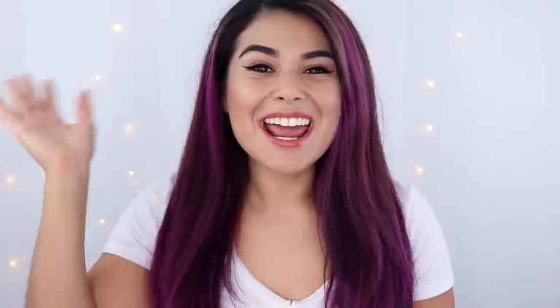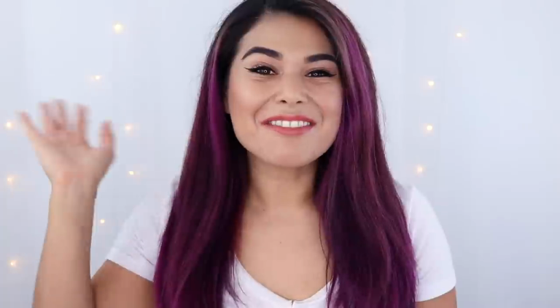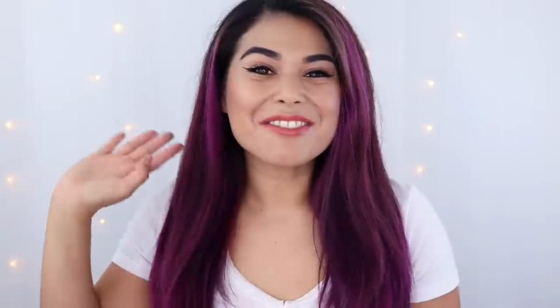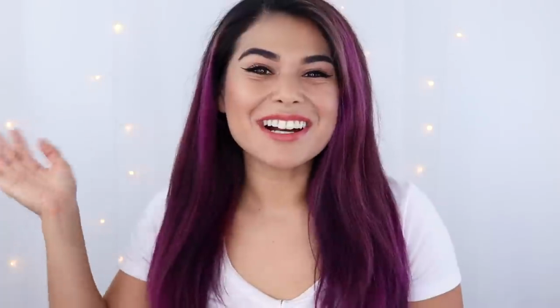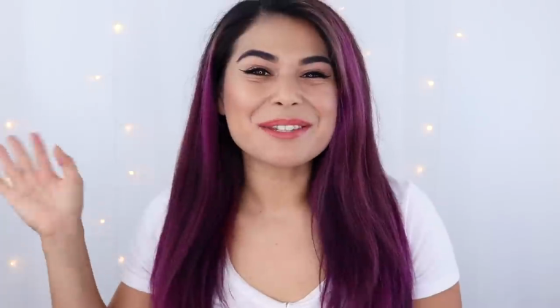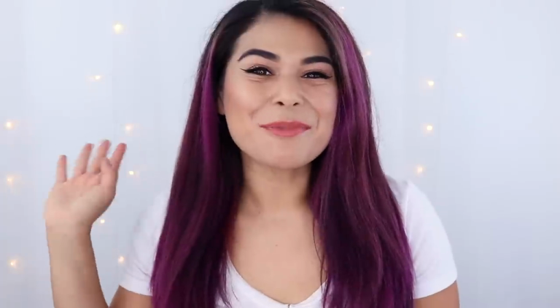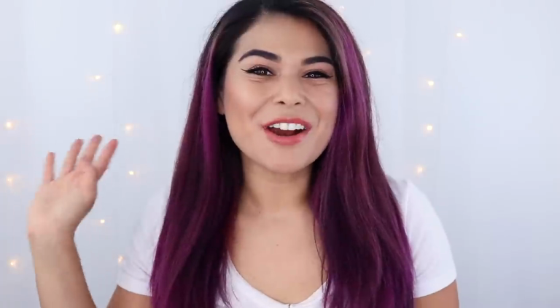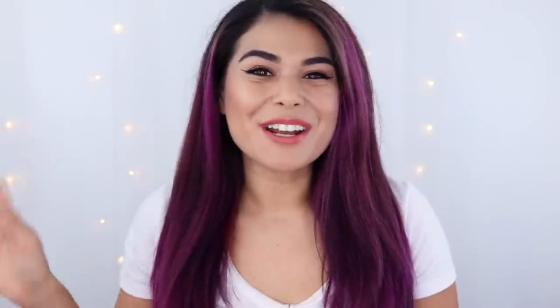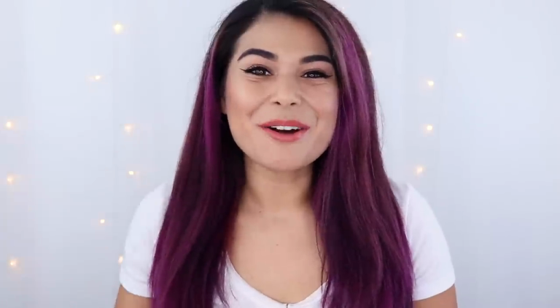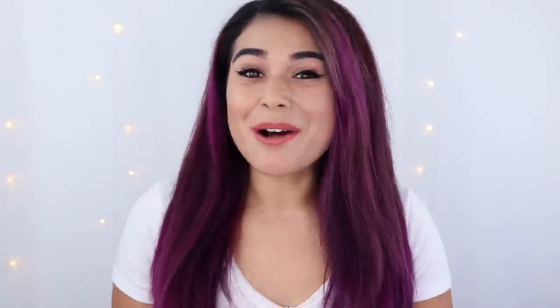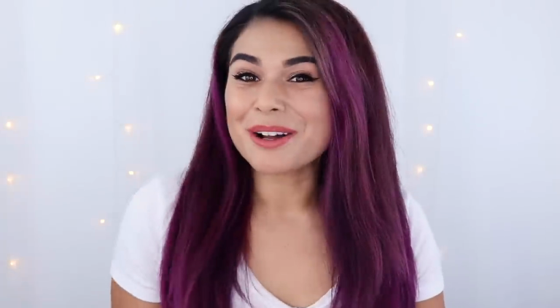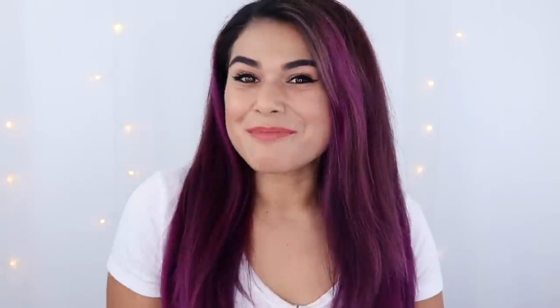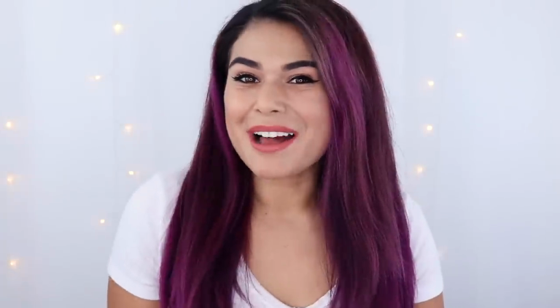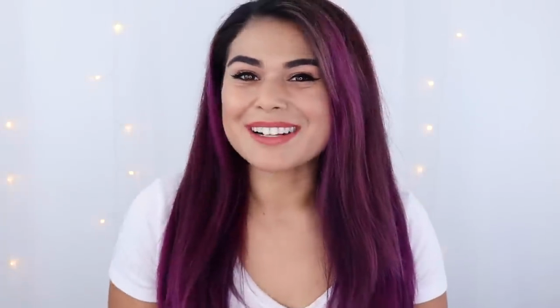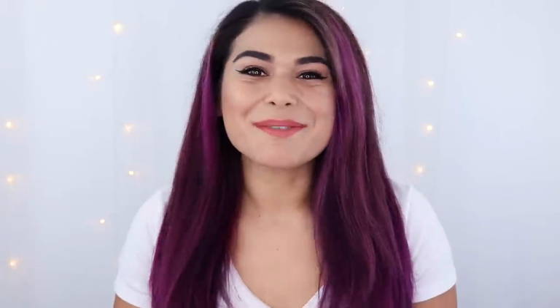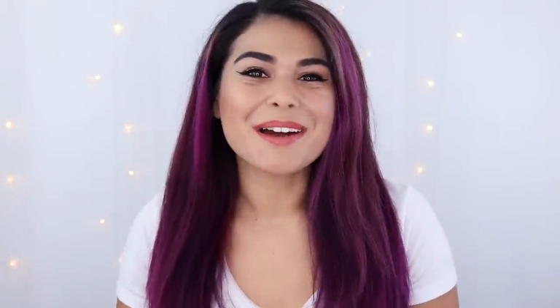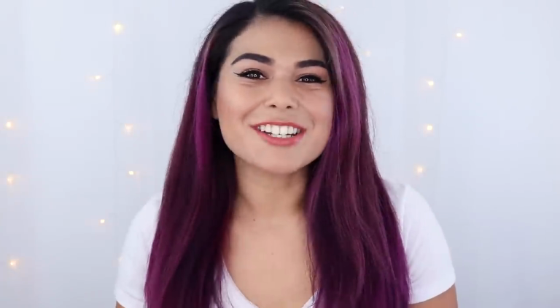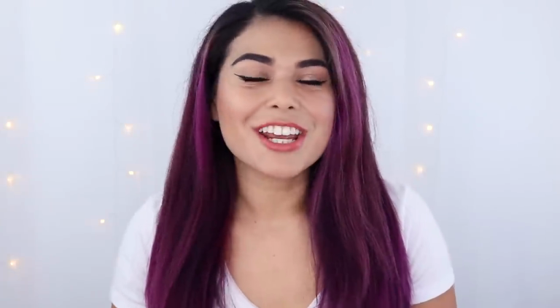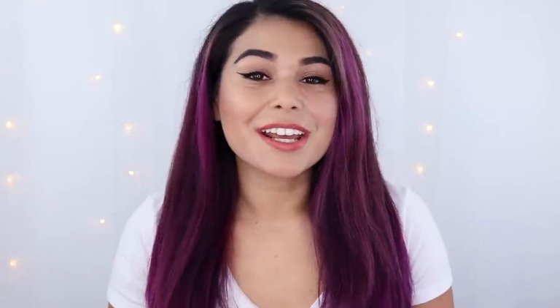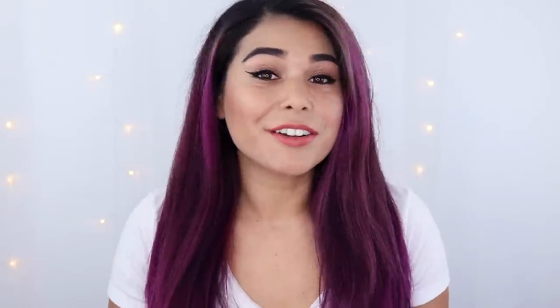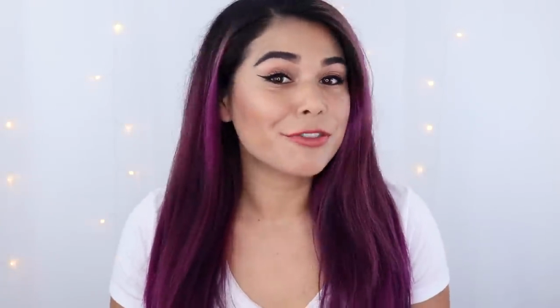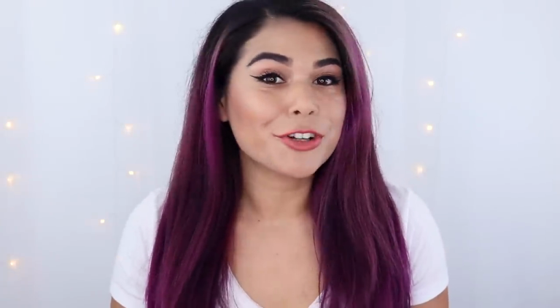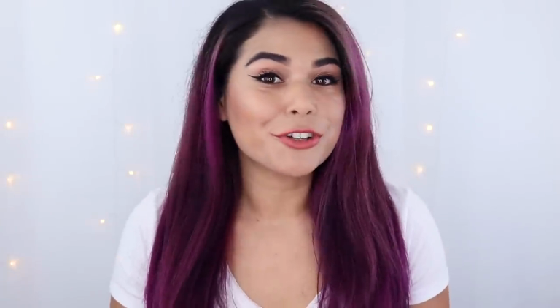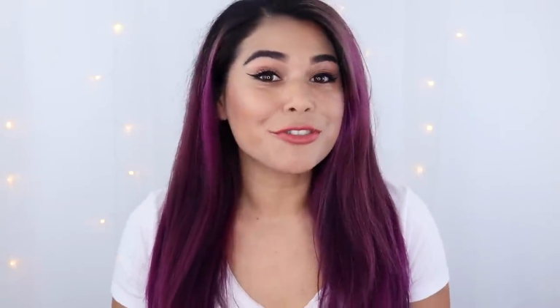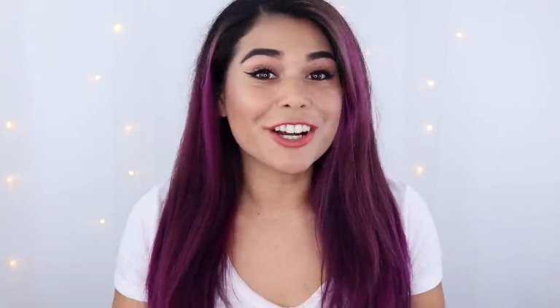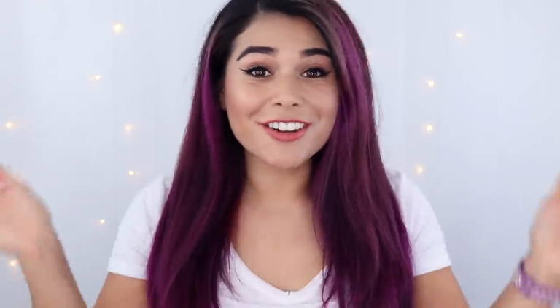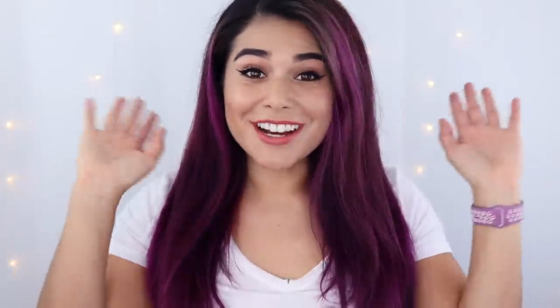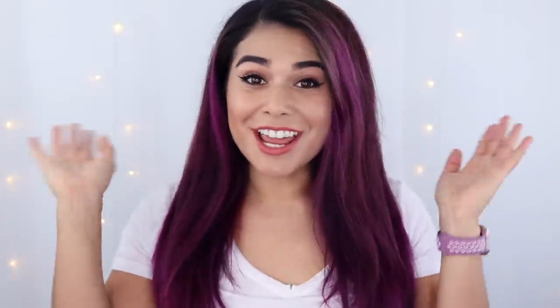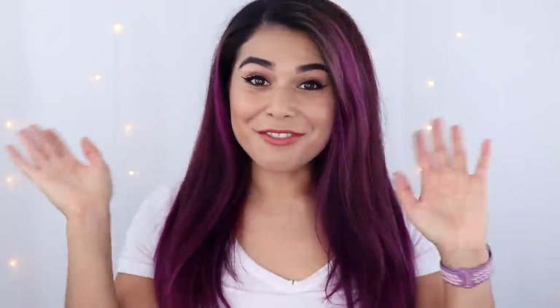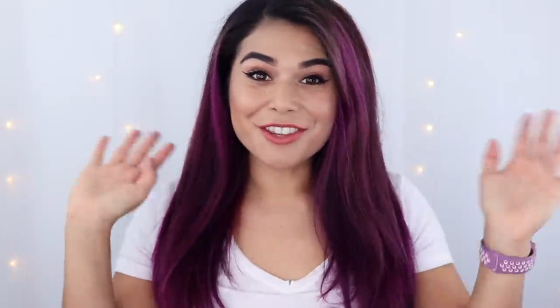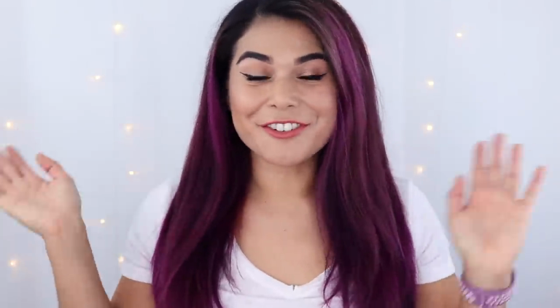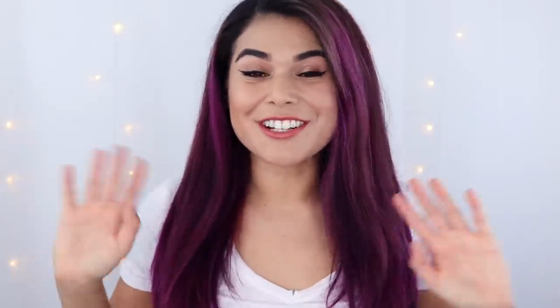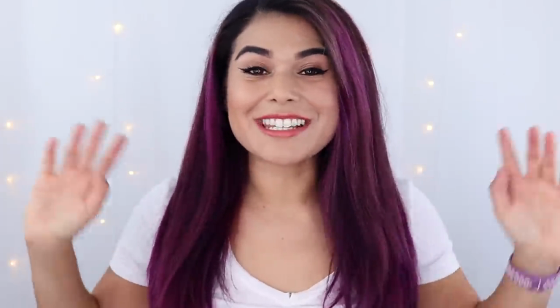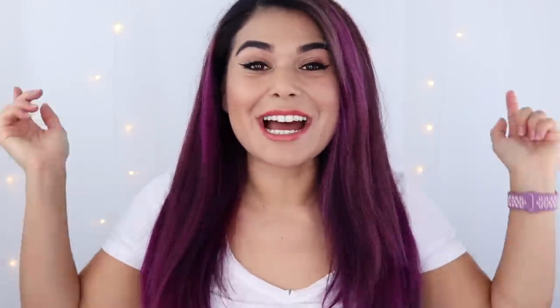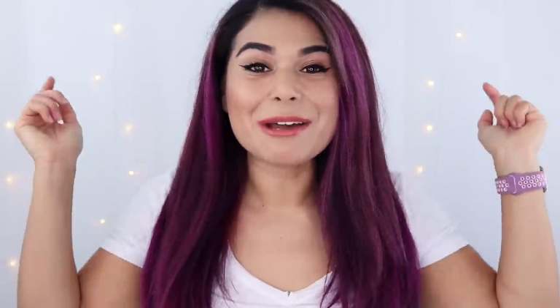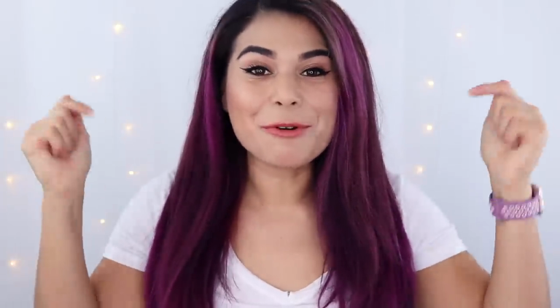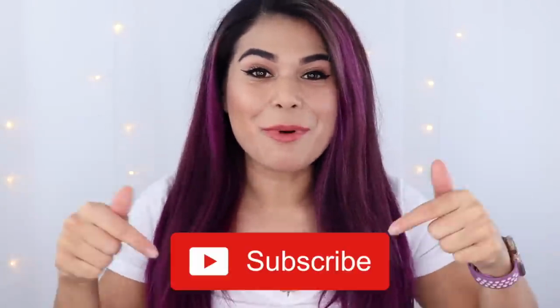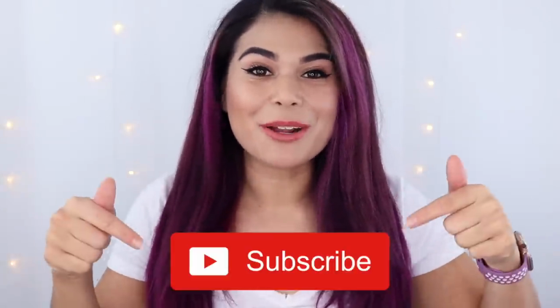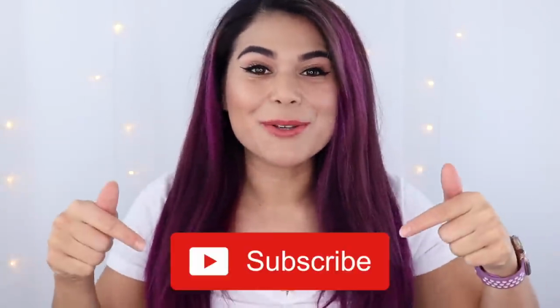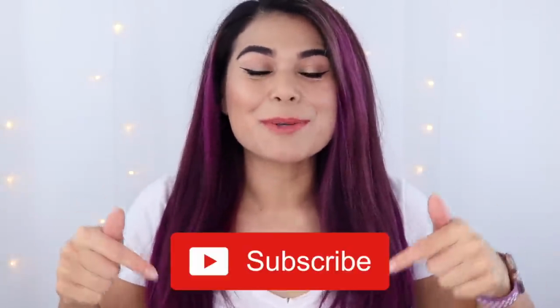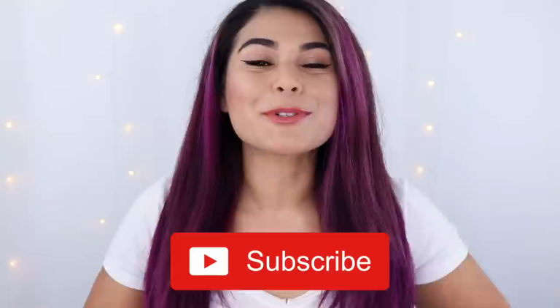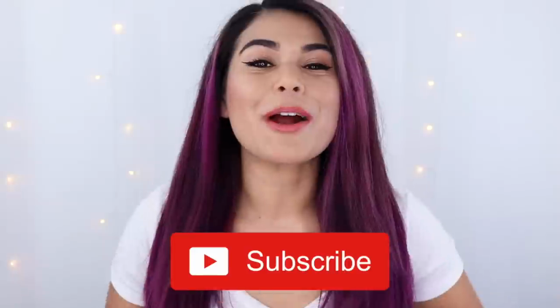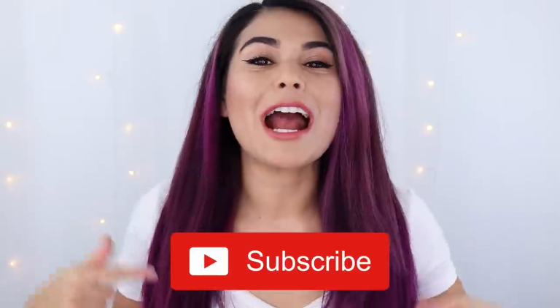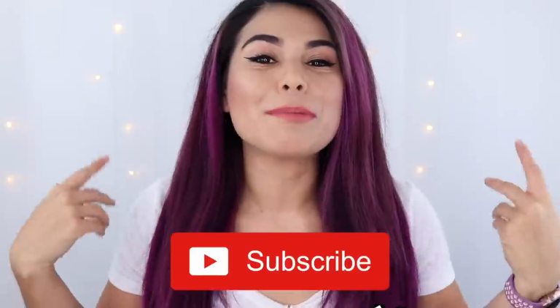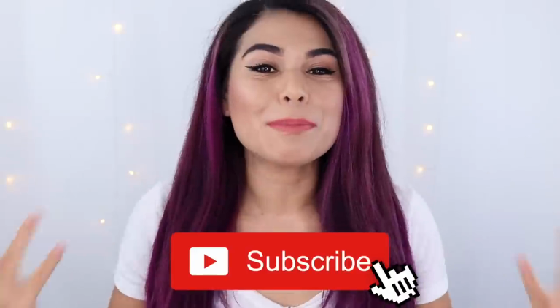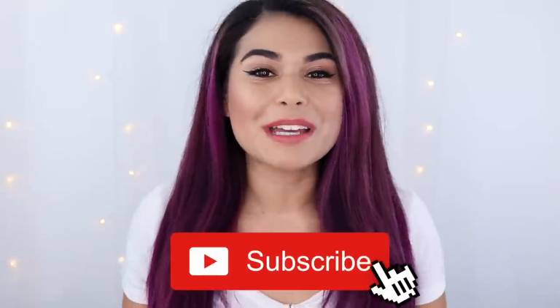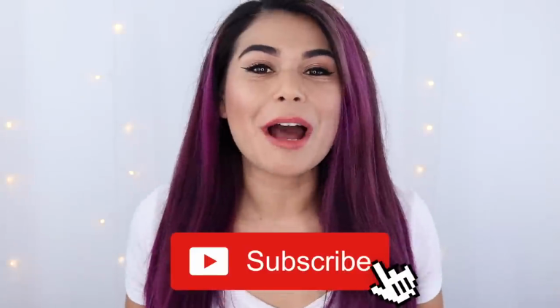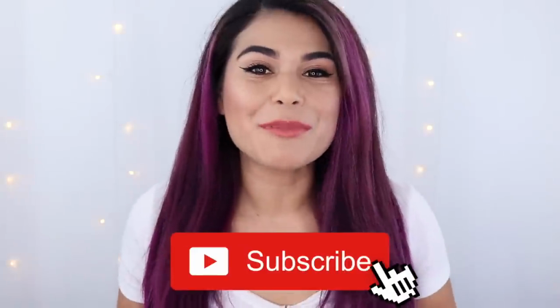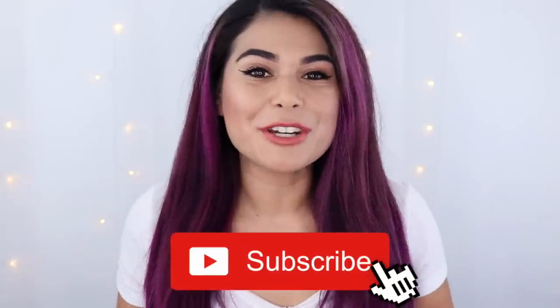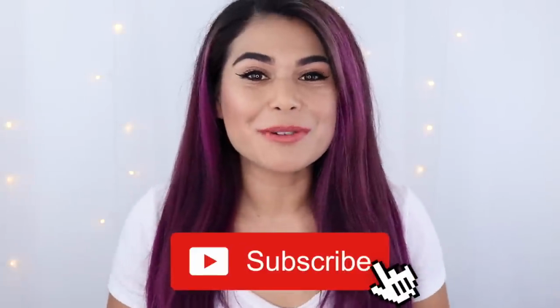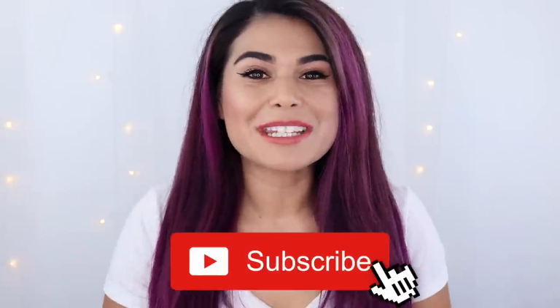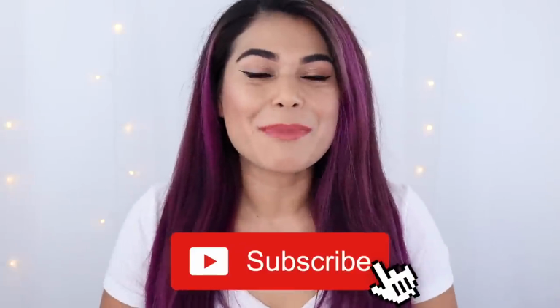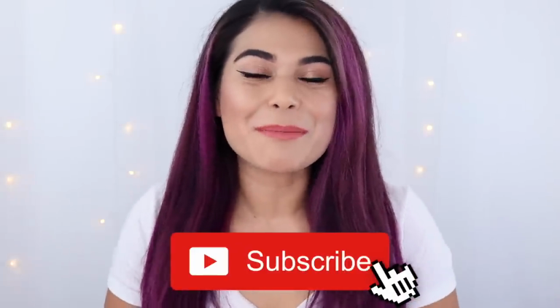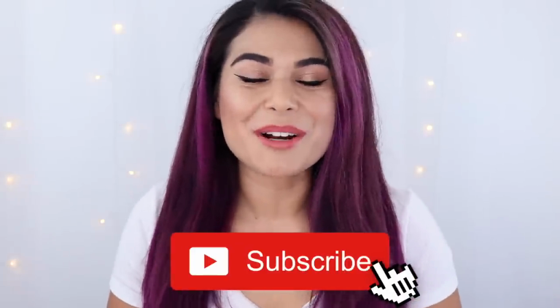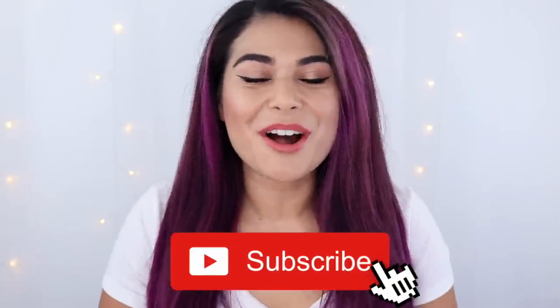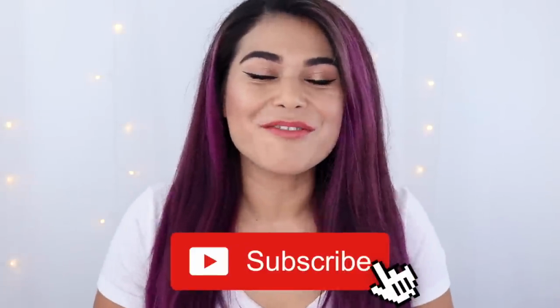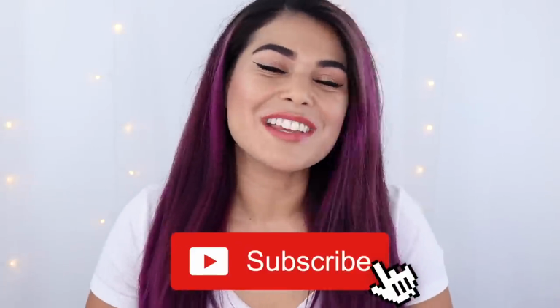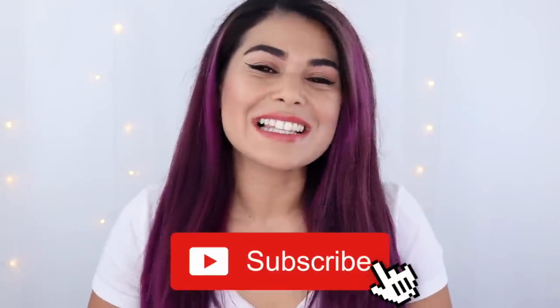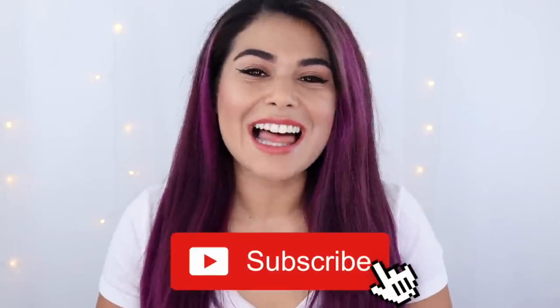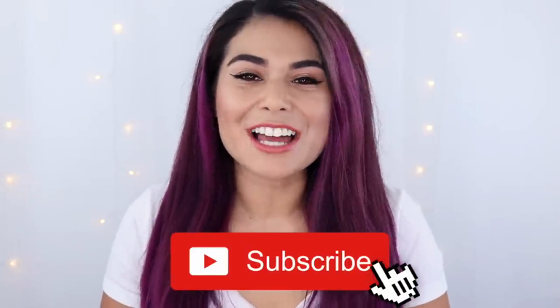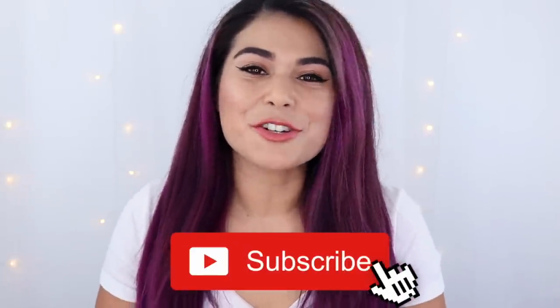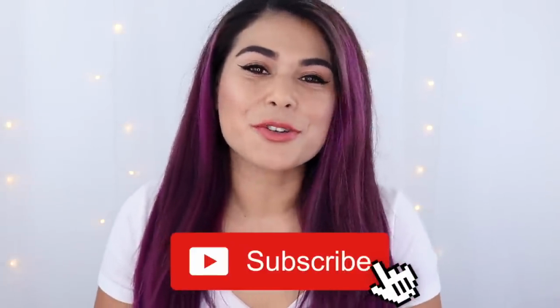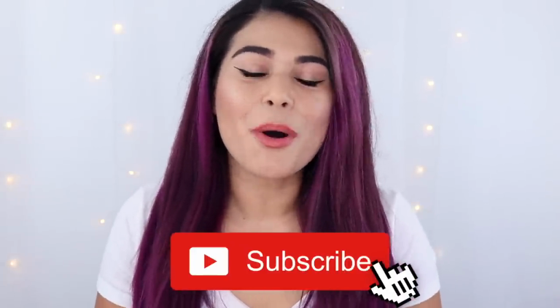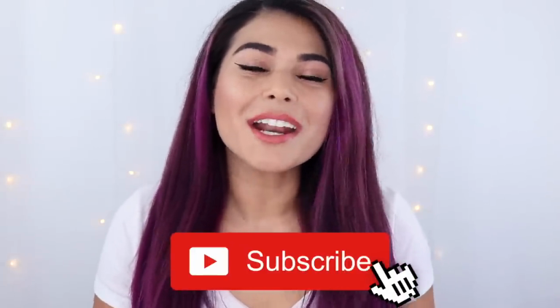Hey everyone, it's Miranda. Welcome back to my channel. If you're new here, then hey for the first time — why don't you subscribe and become the newest member of the Slashed Squad?